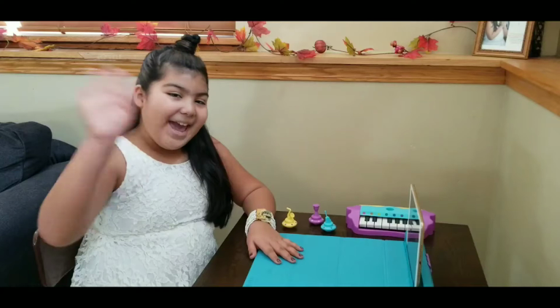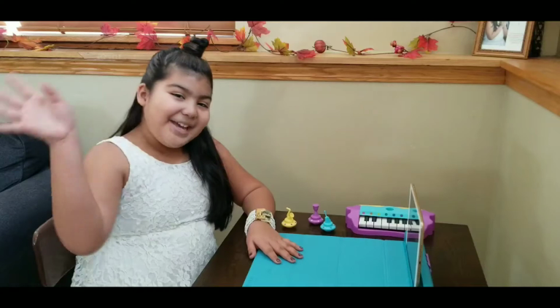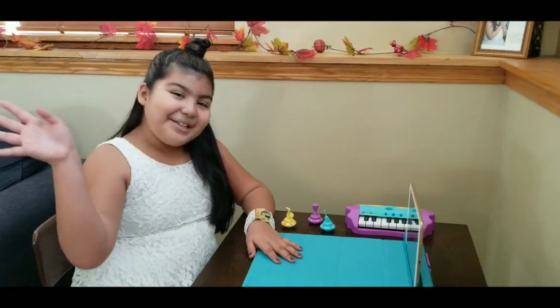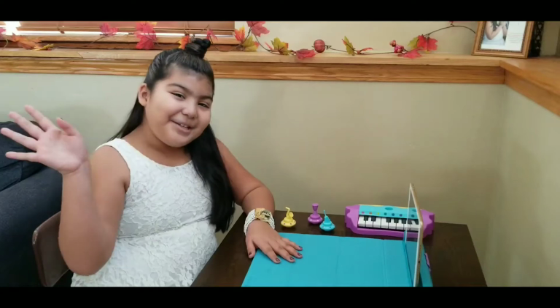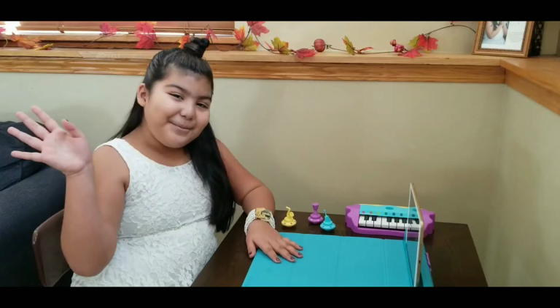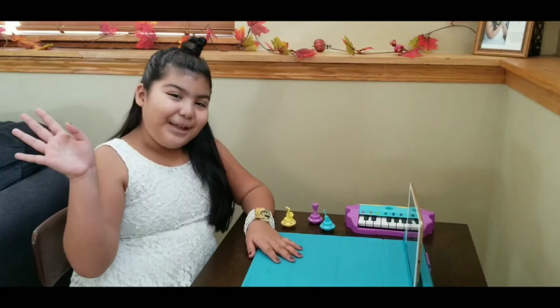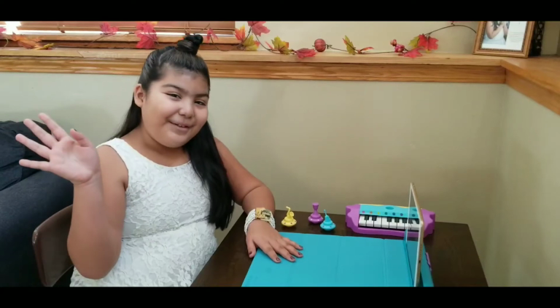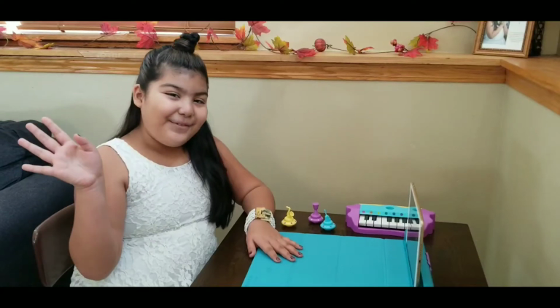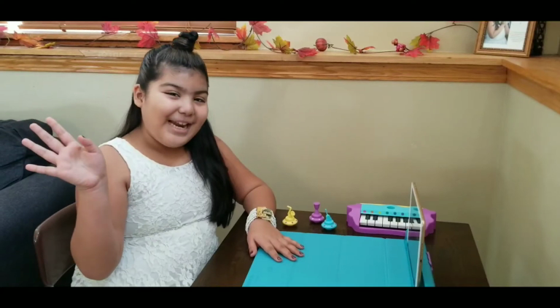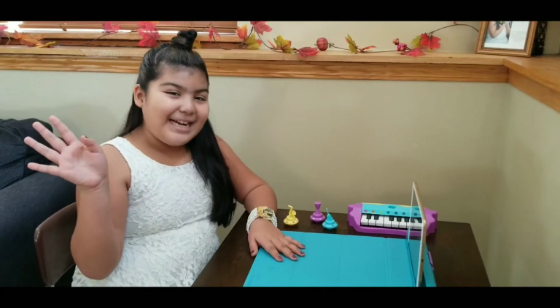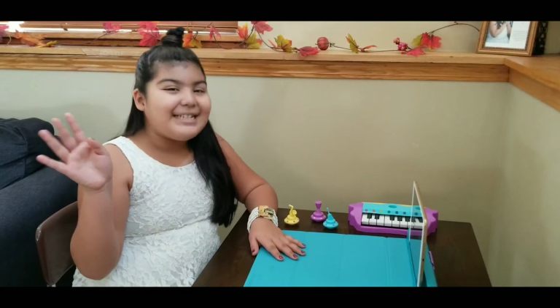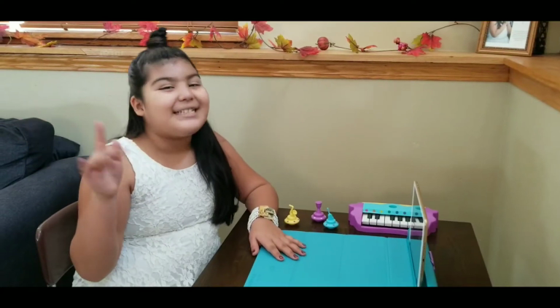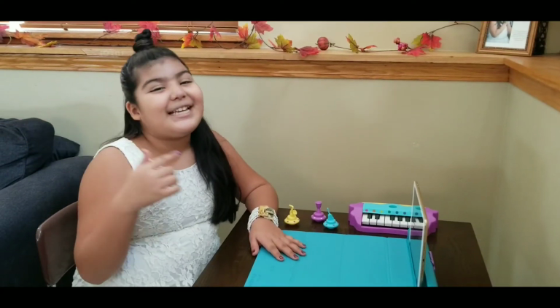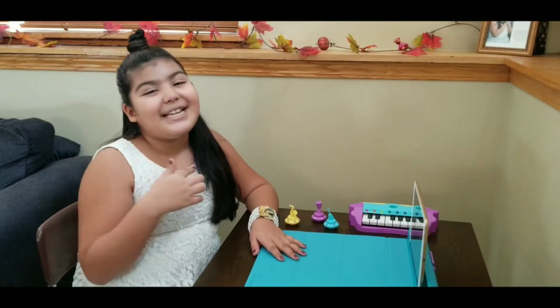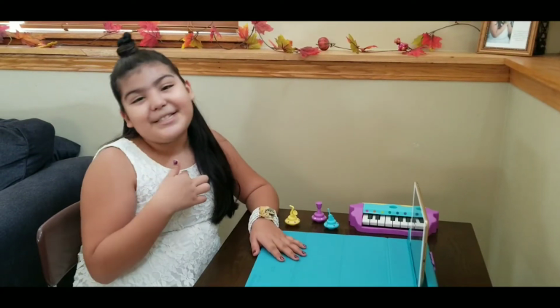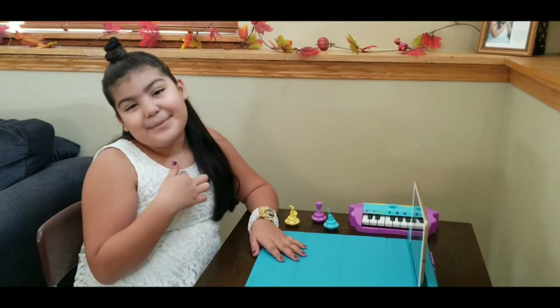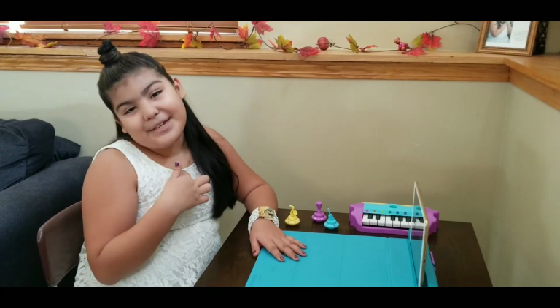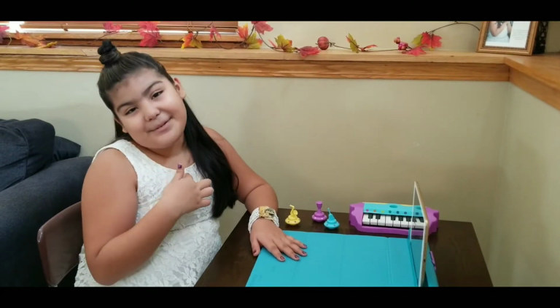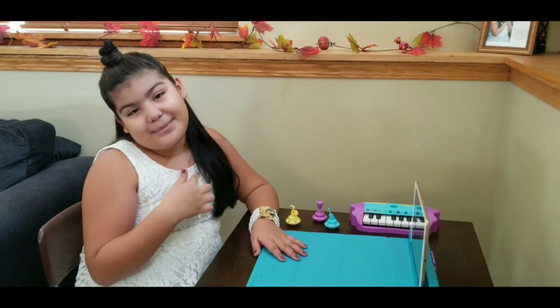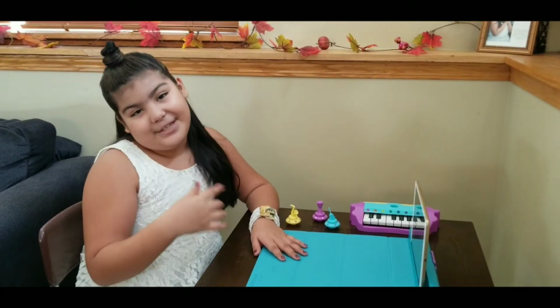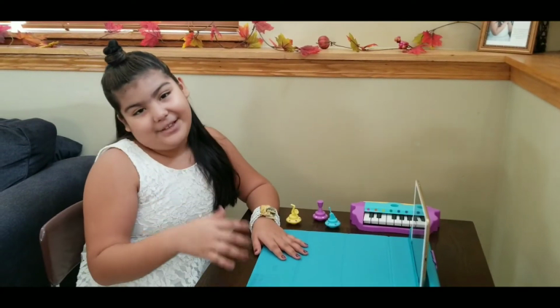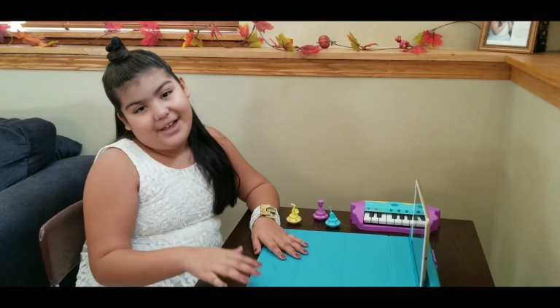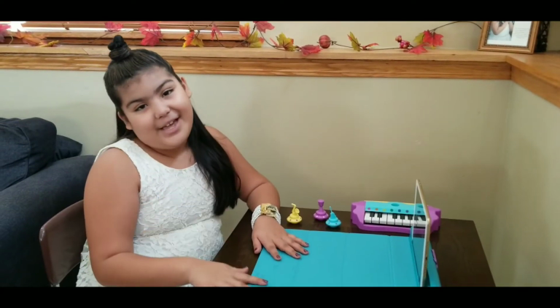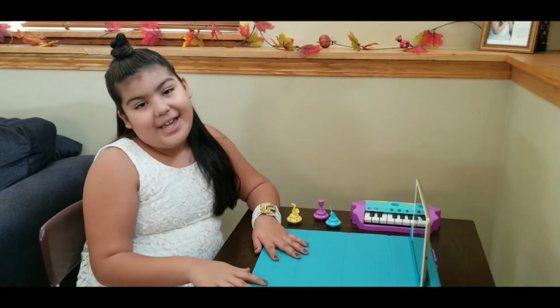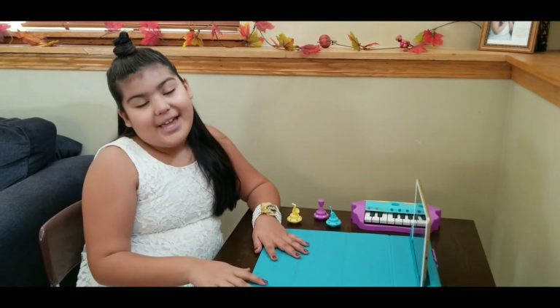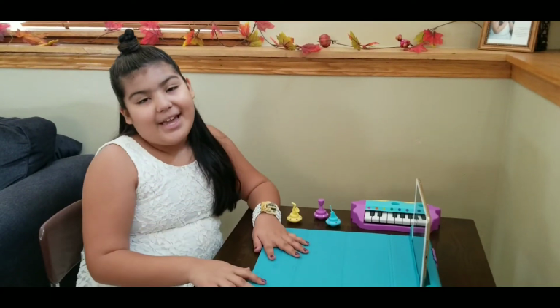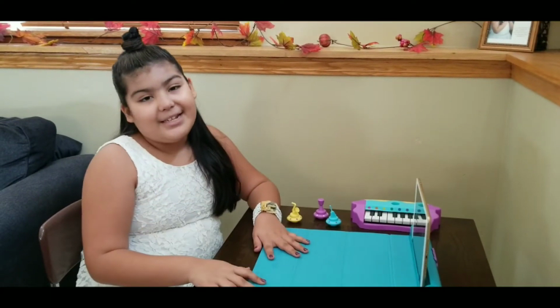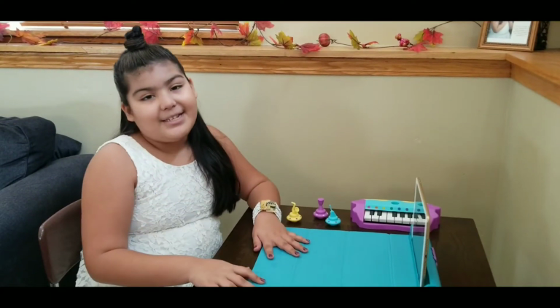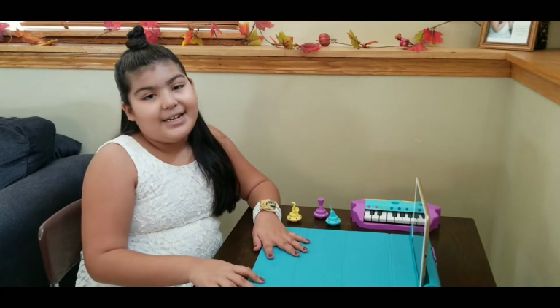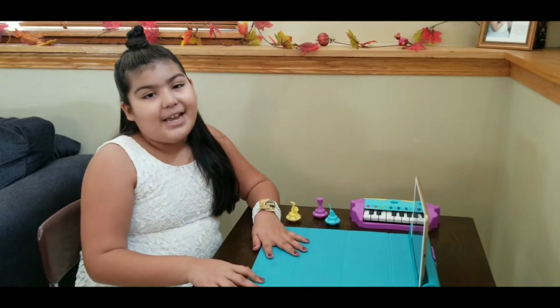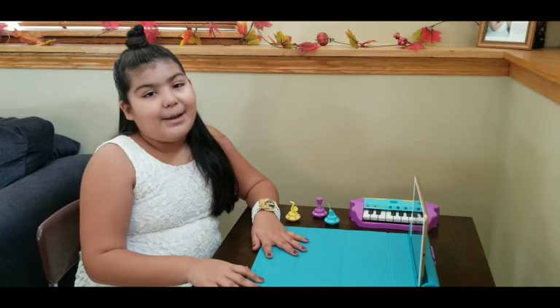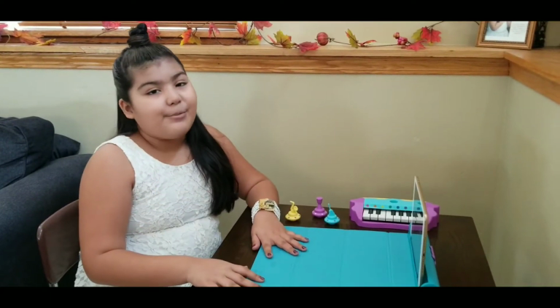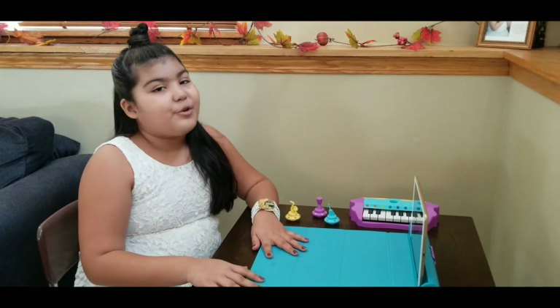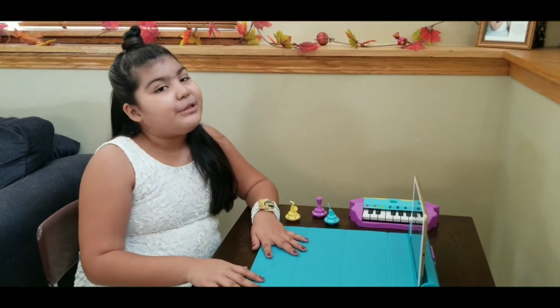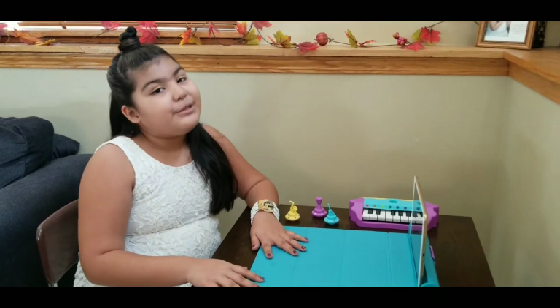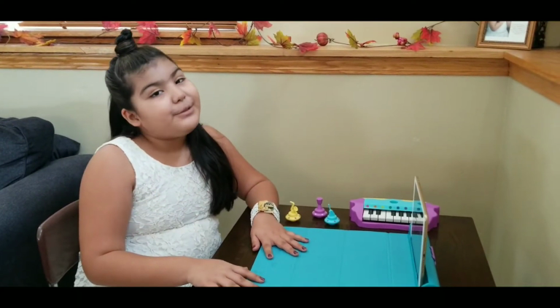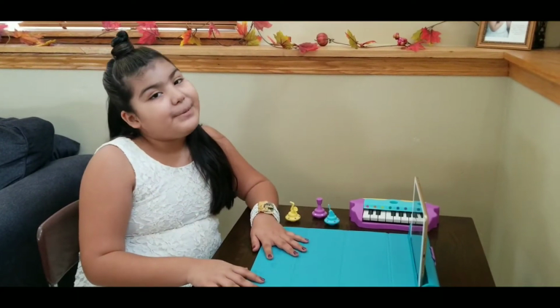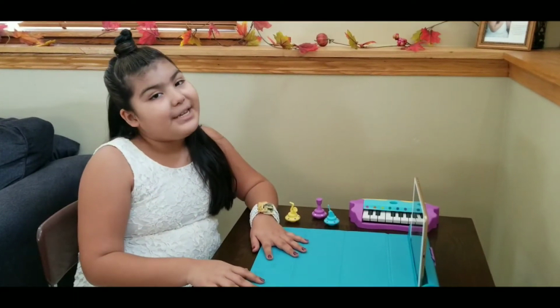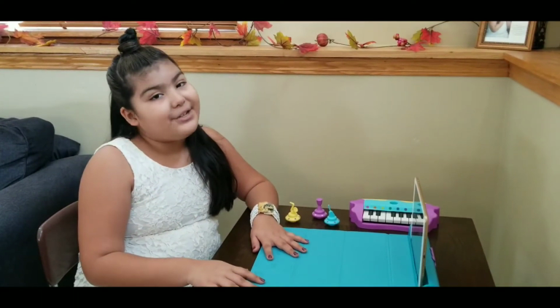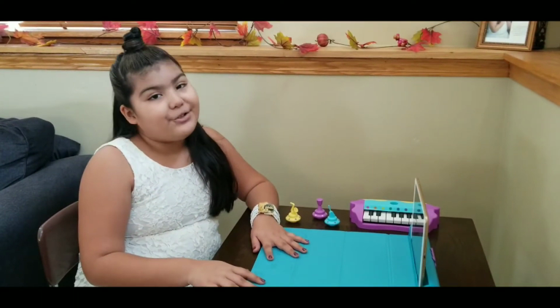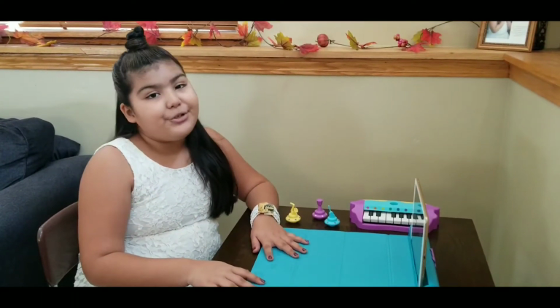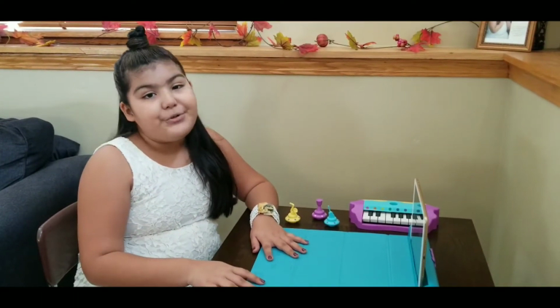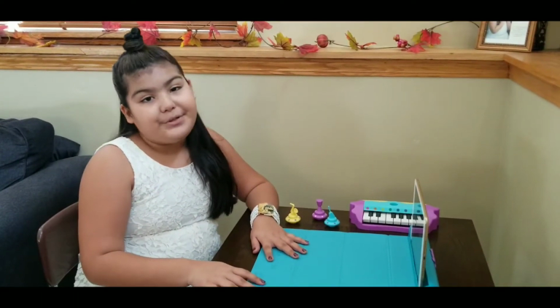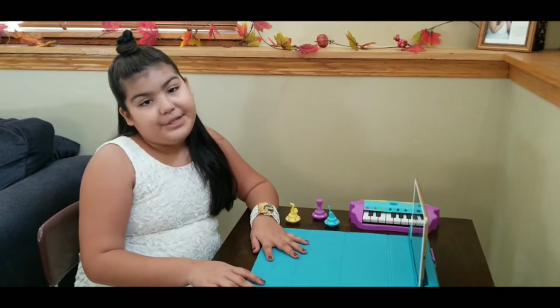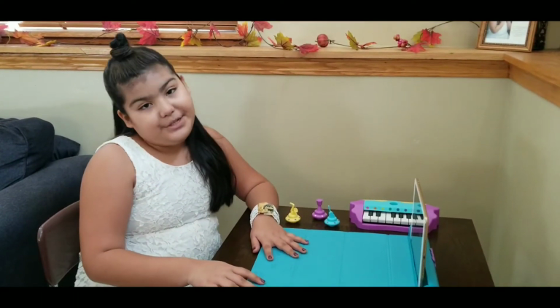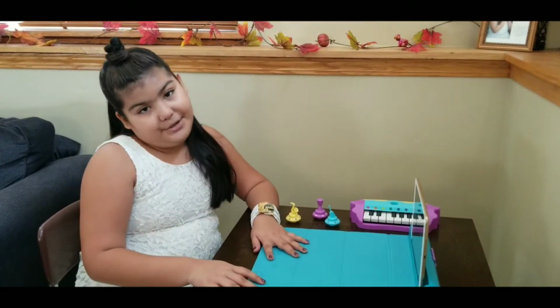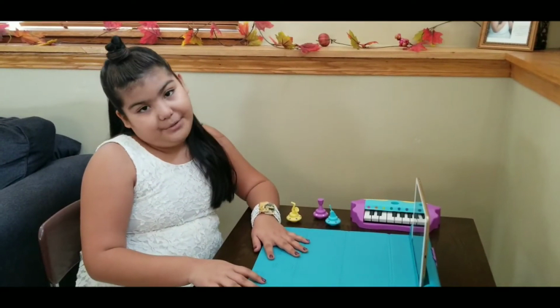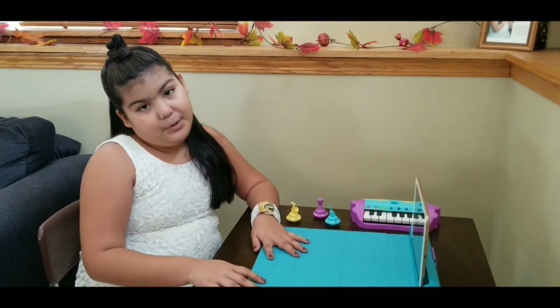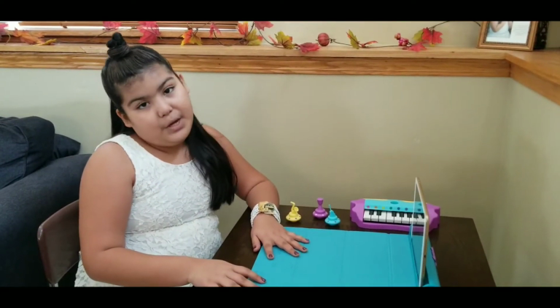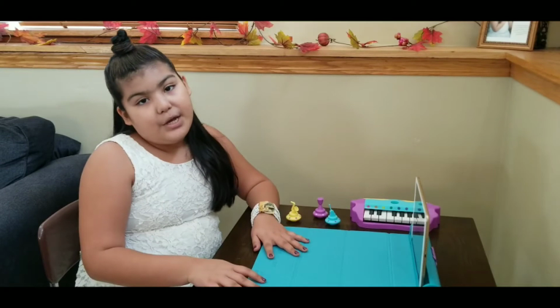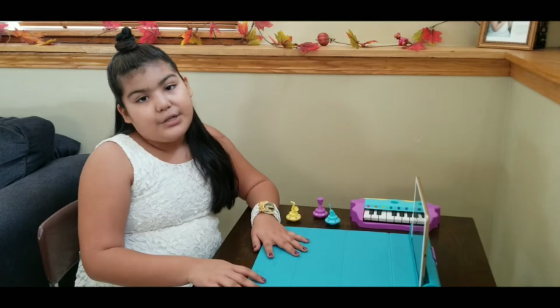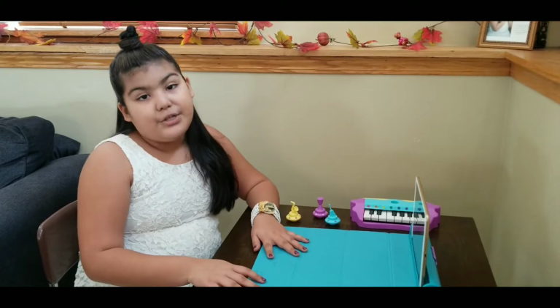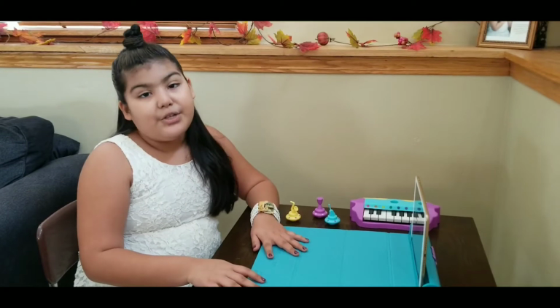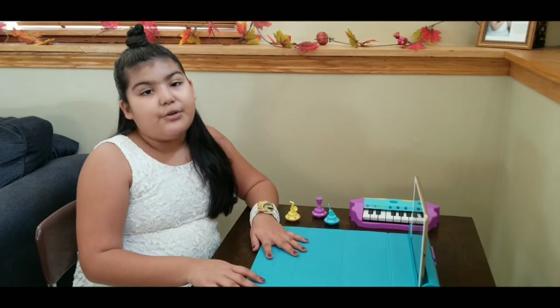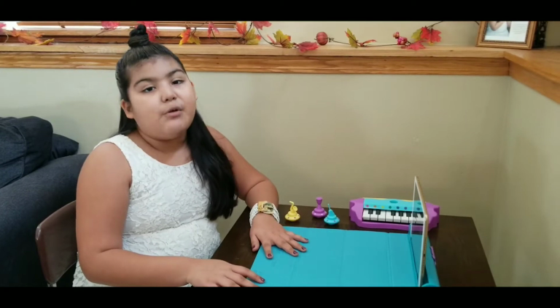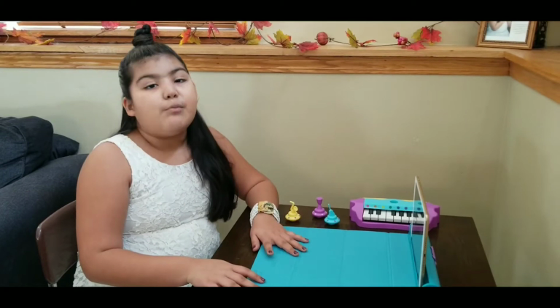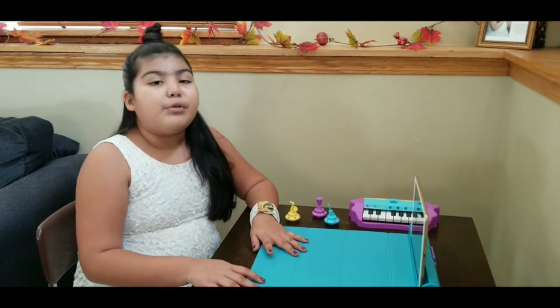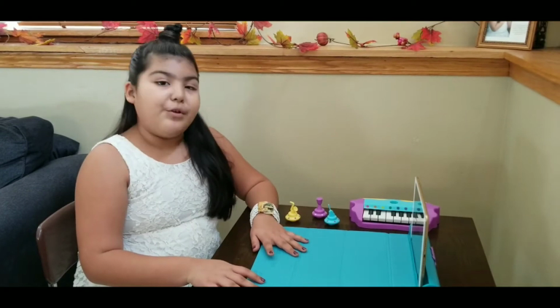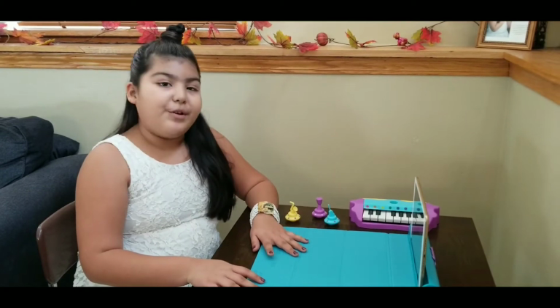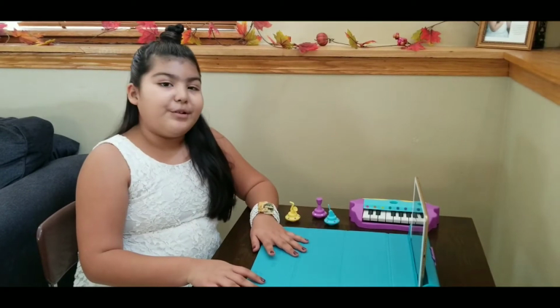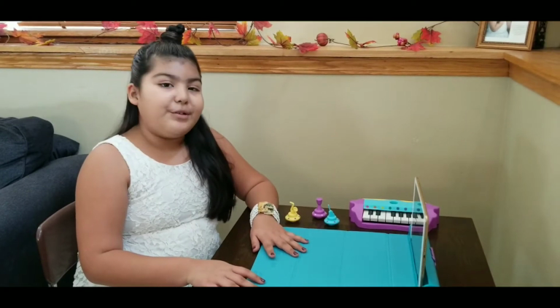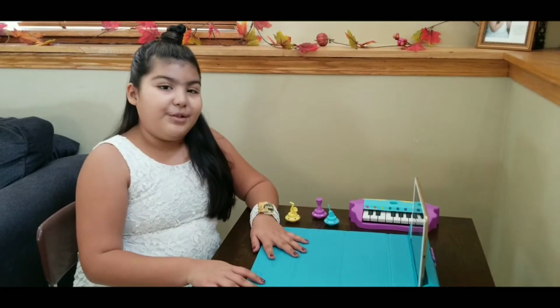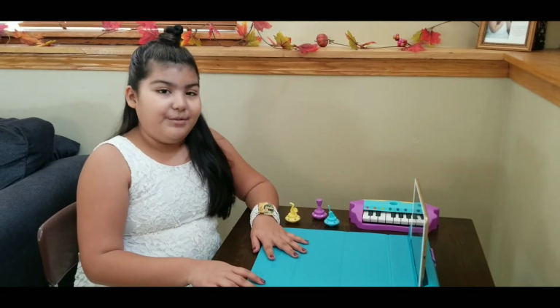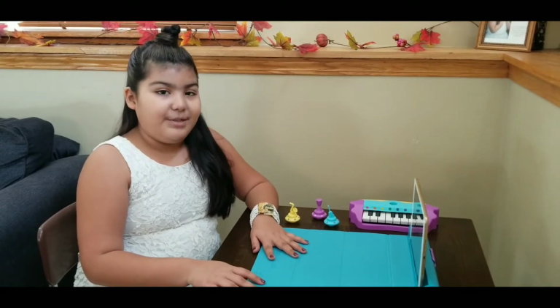Hey all you Playfinetics, it's me Camila and today I'm going to be introducing you to Plugo Tunes.